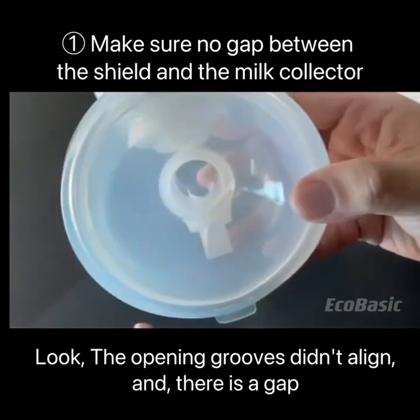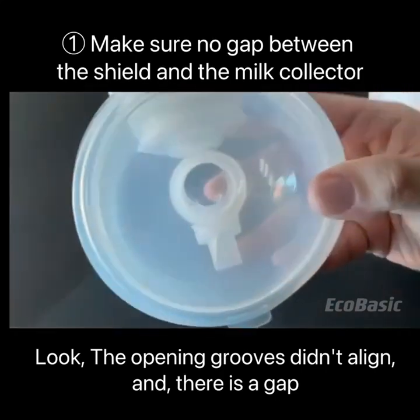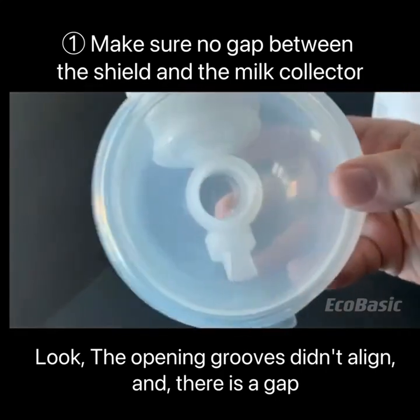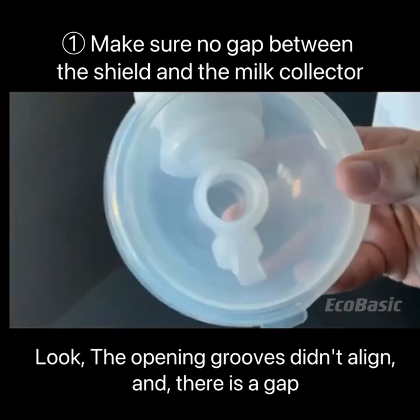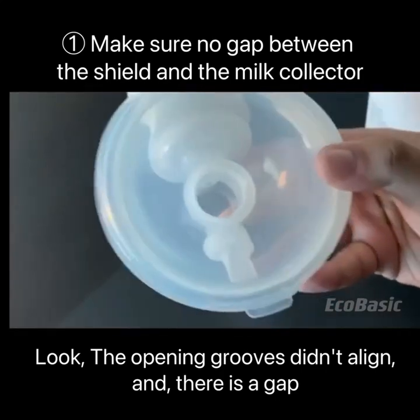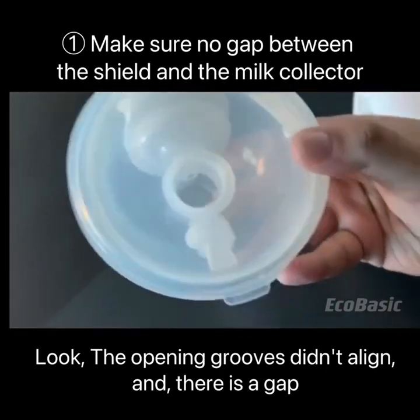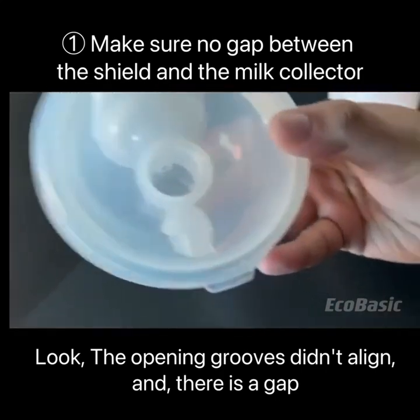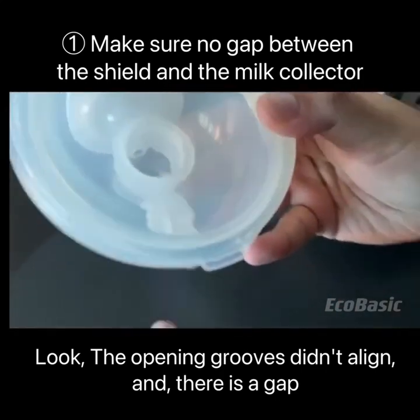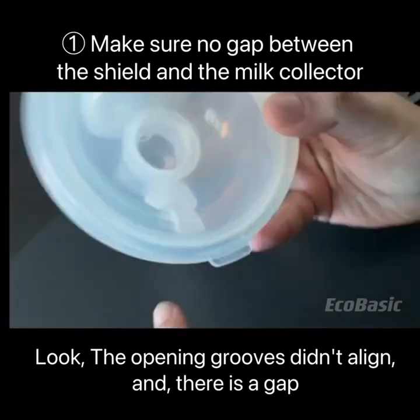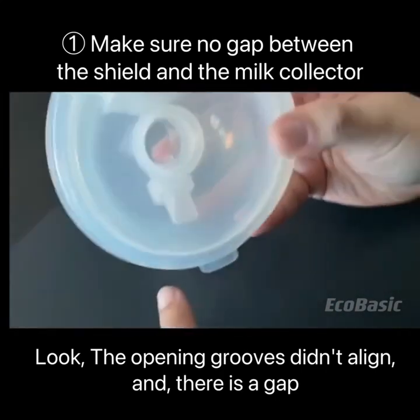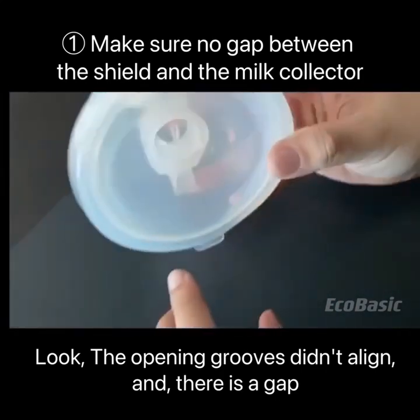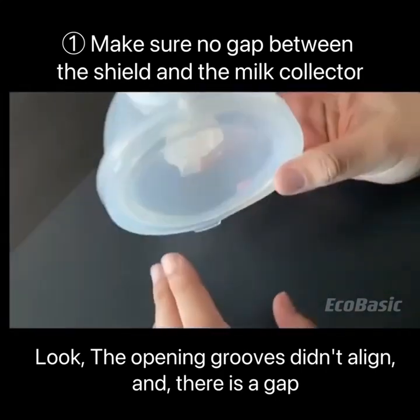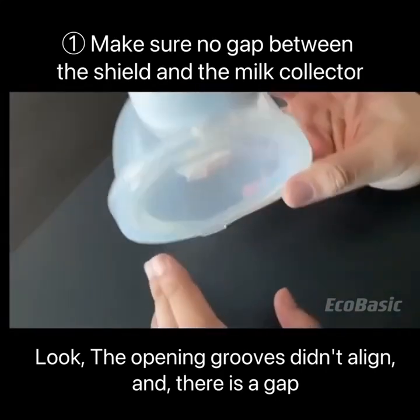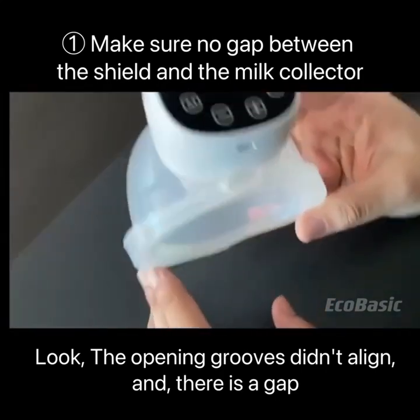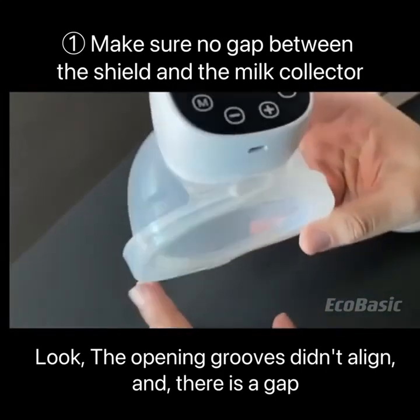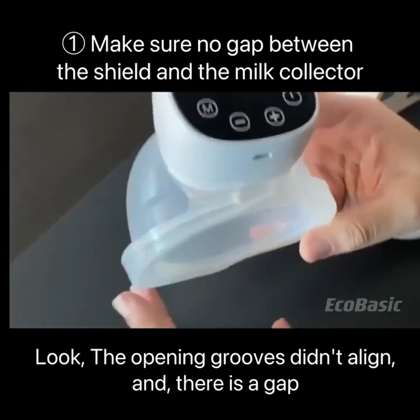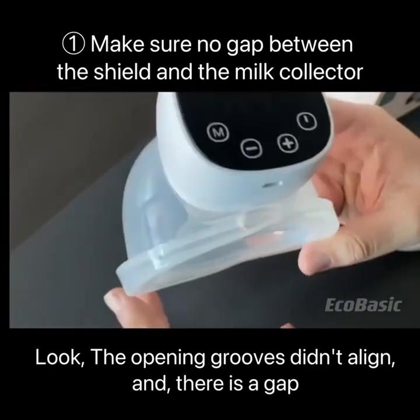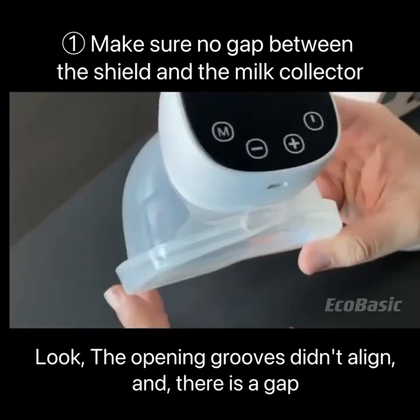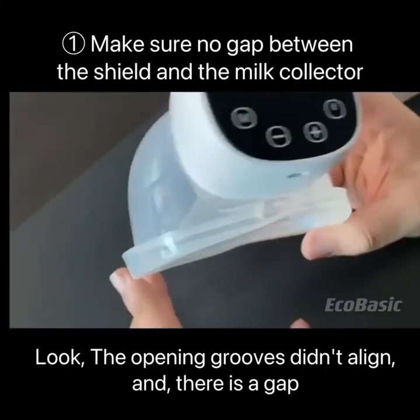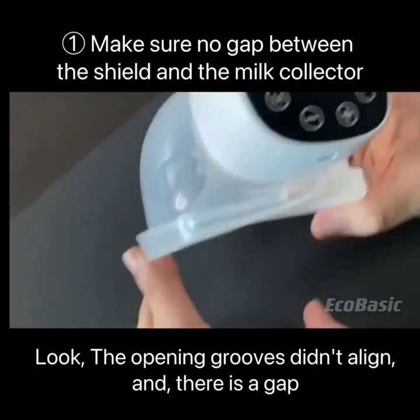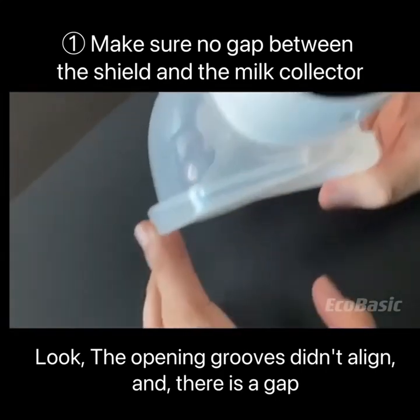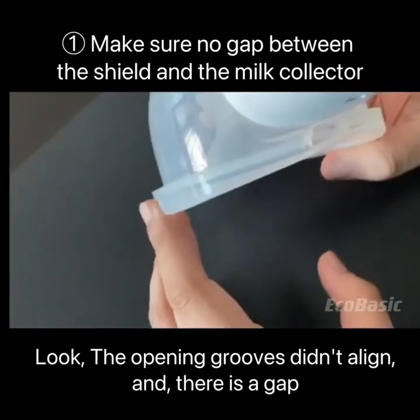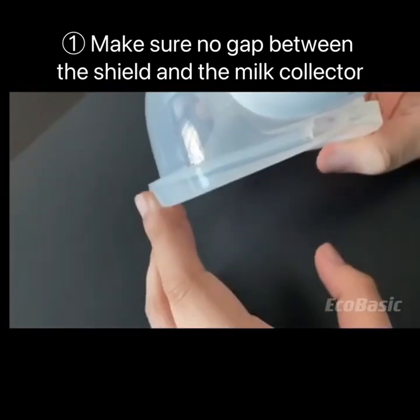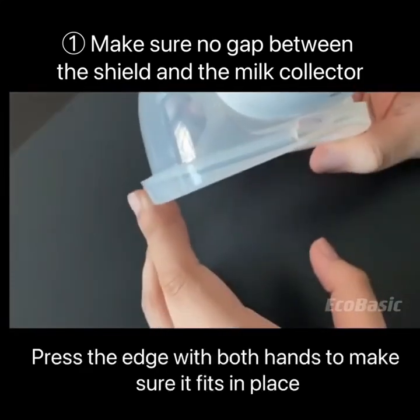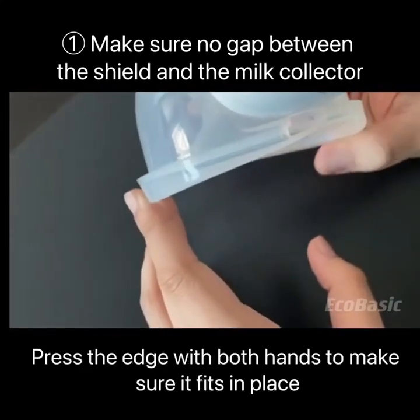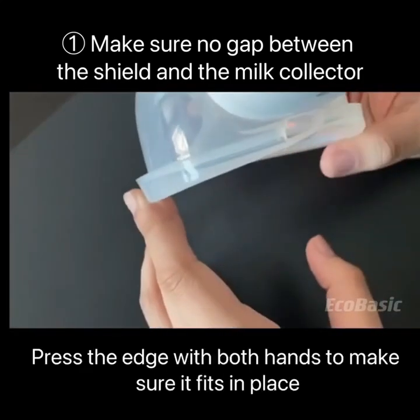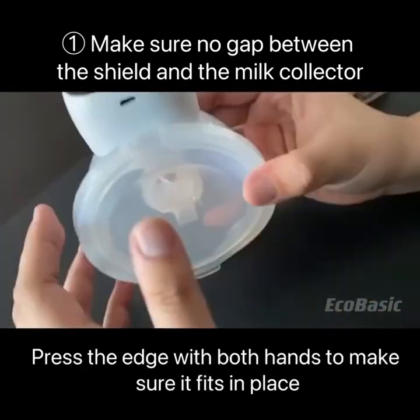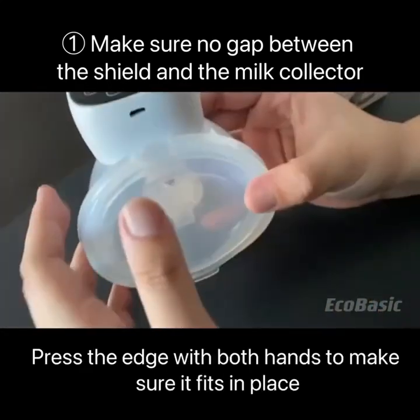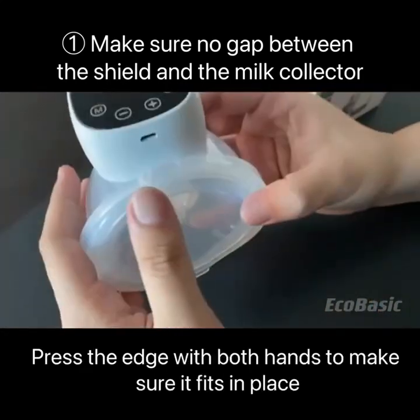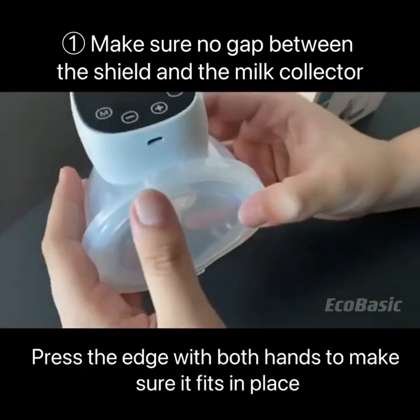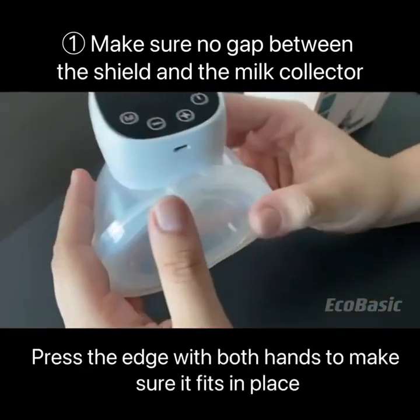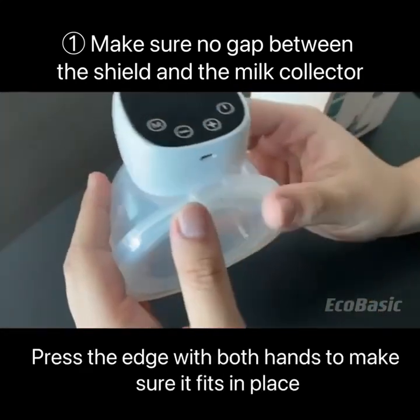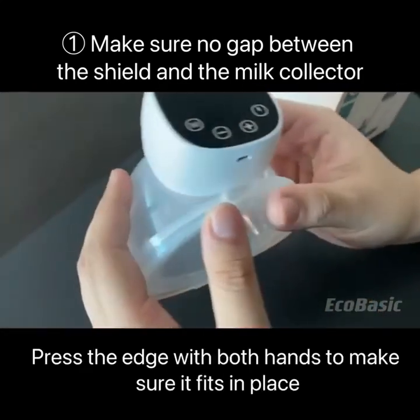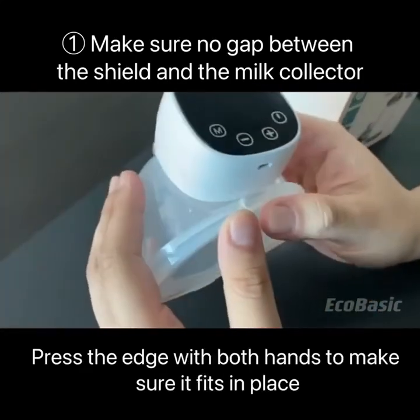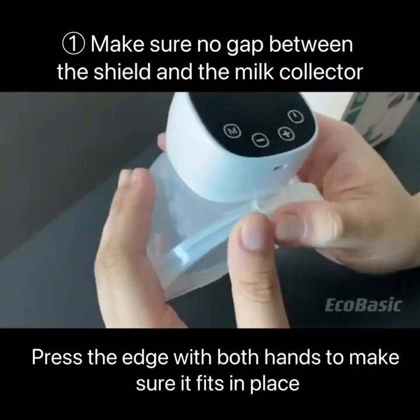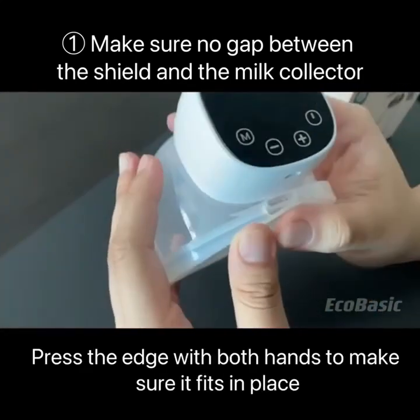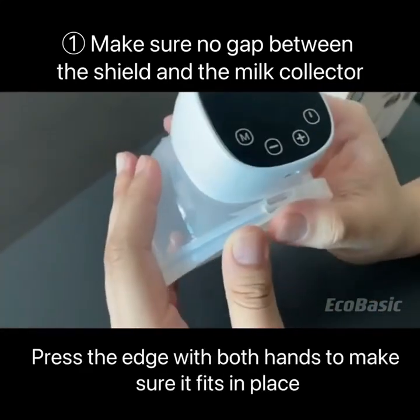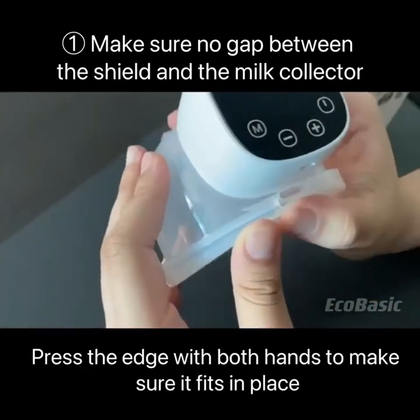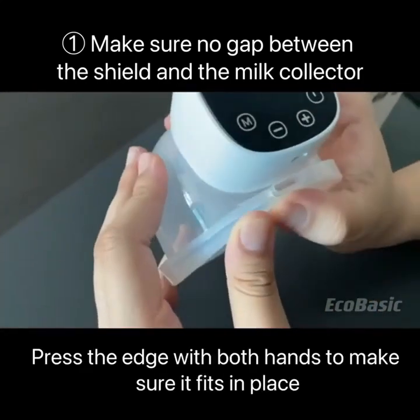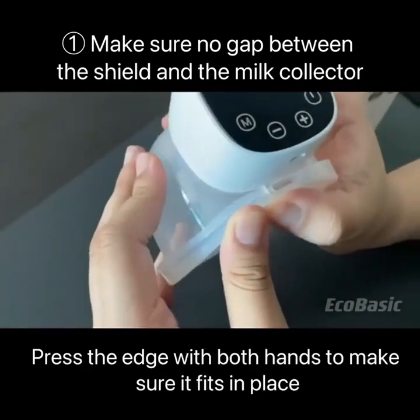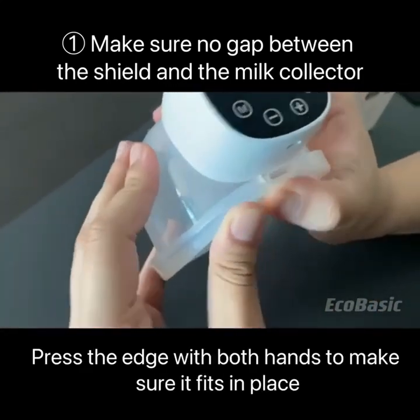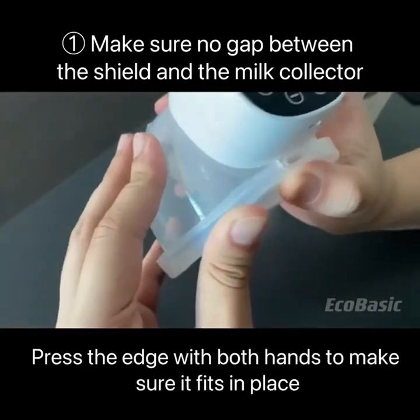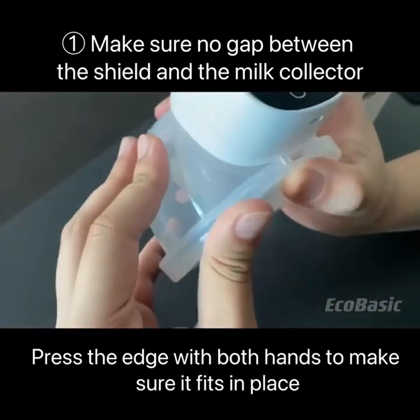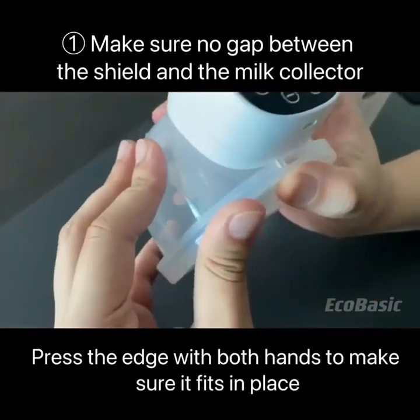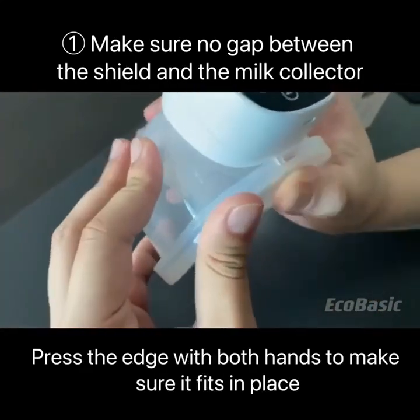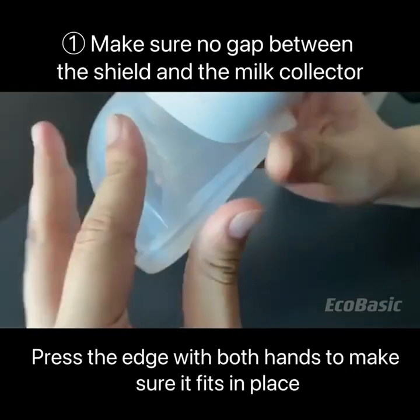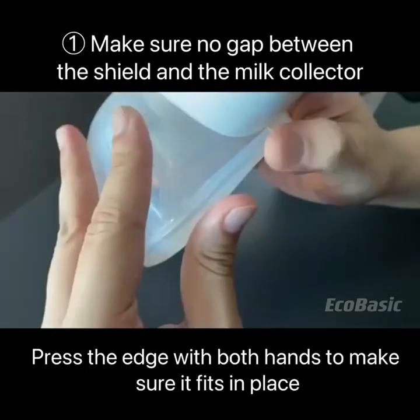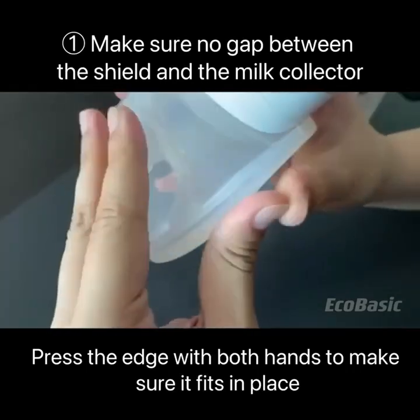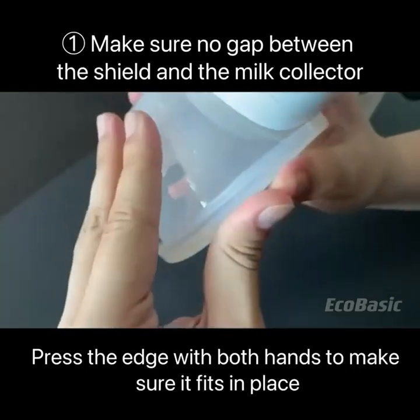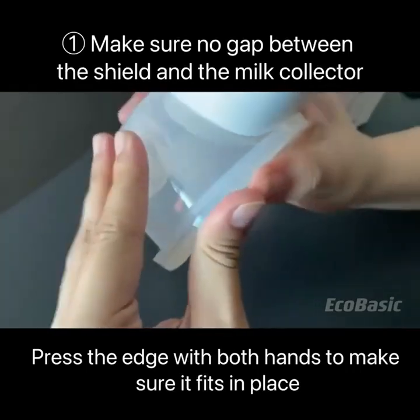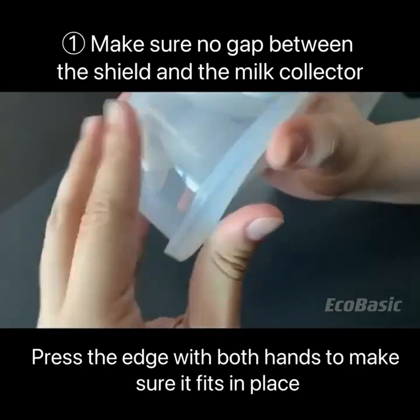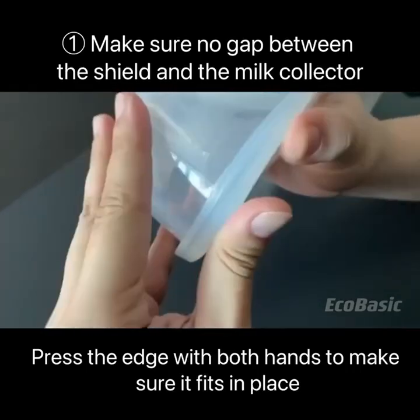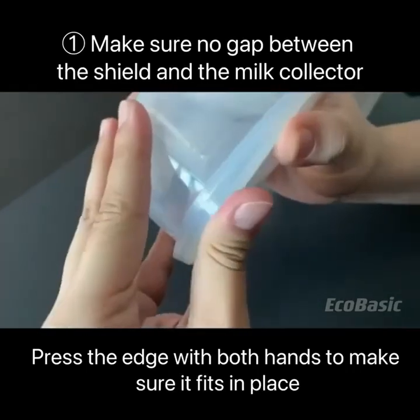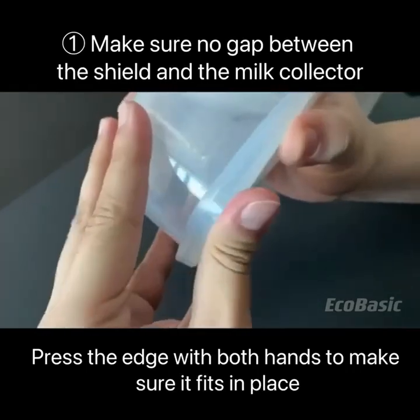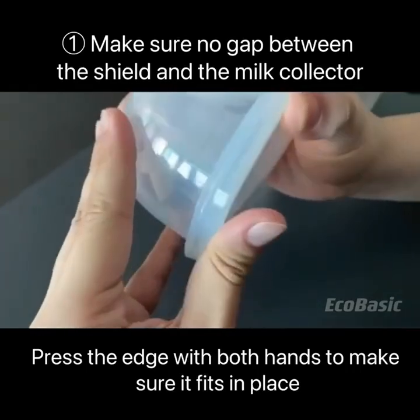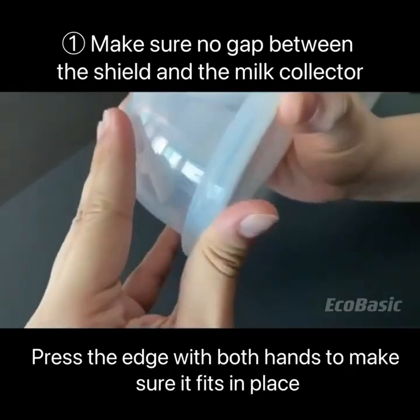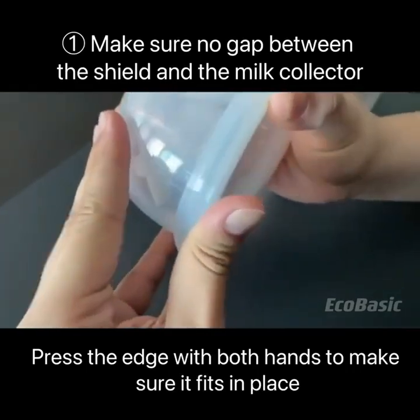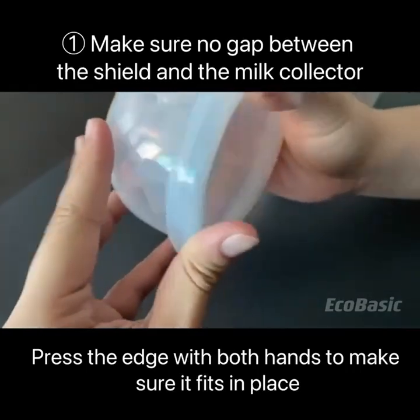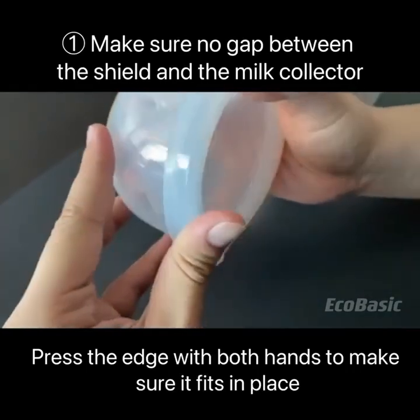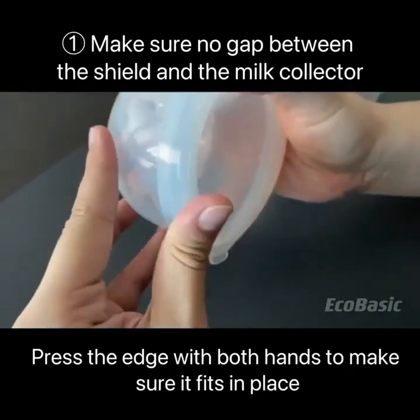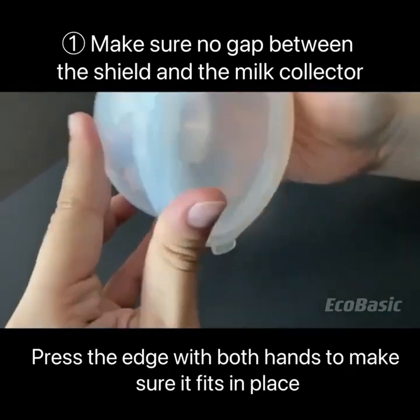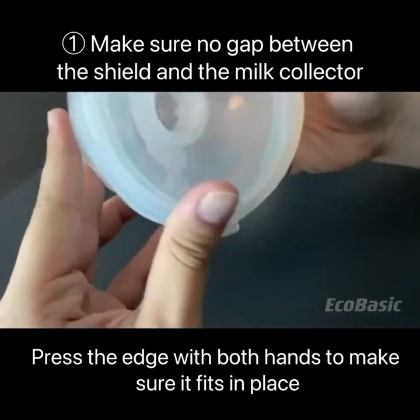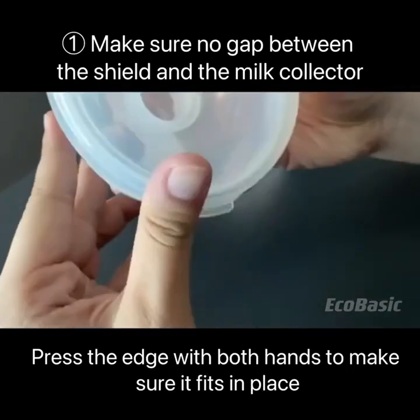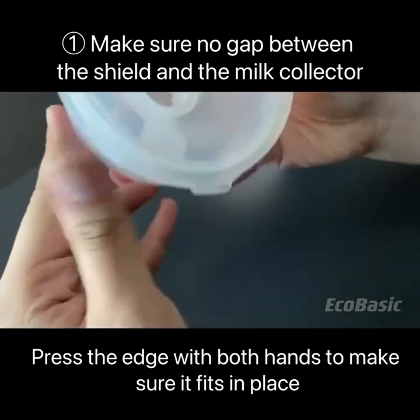Look — the opening grooves didn't align, and there is a gap. Press the edge with both hands to make sure it fits in place.